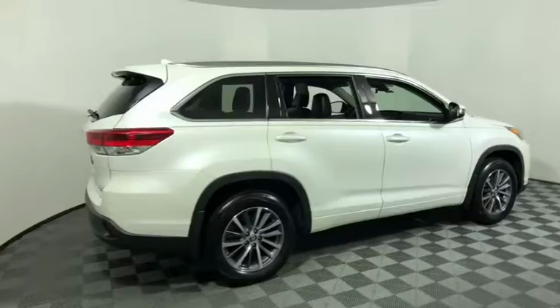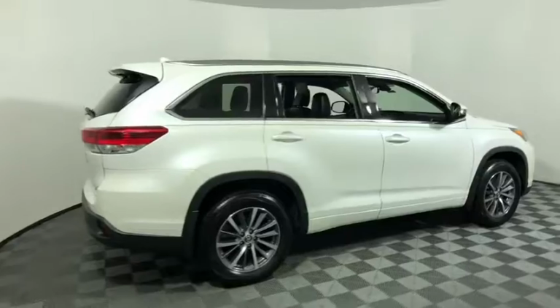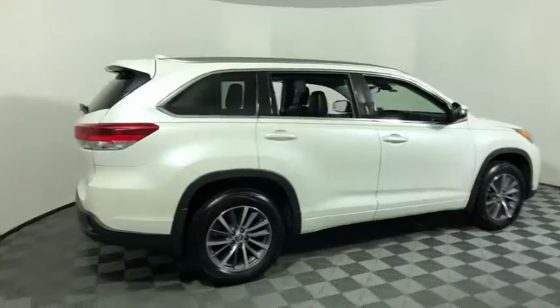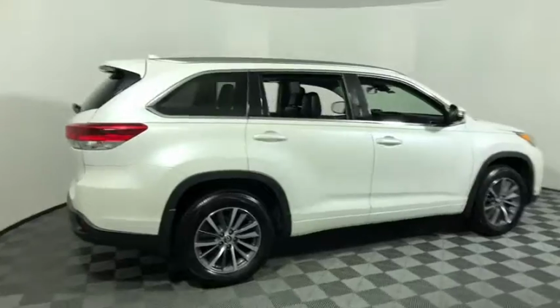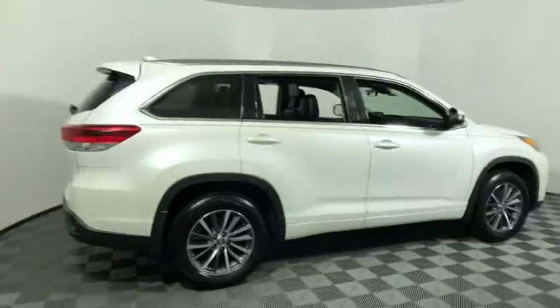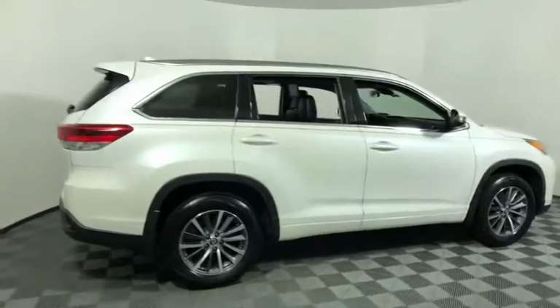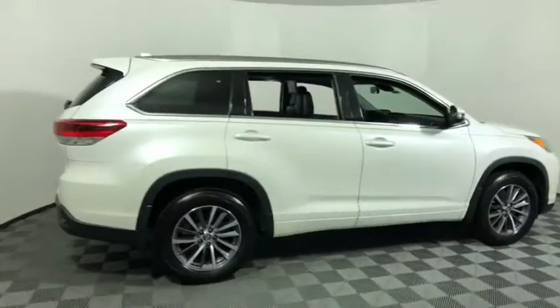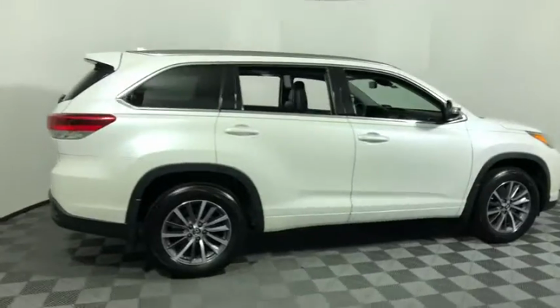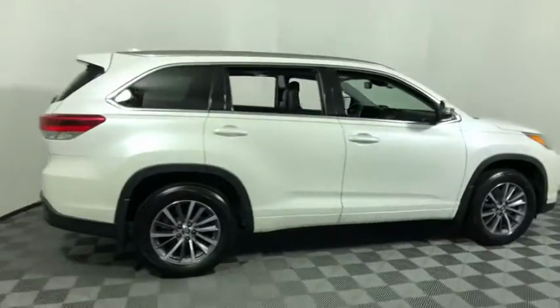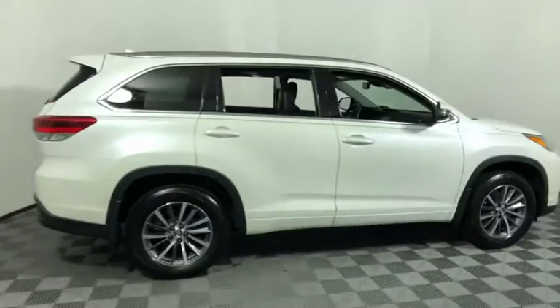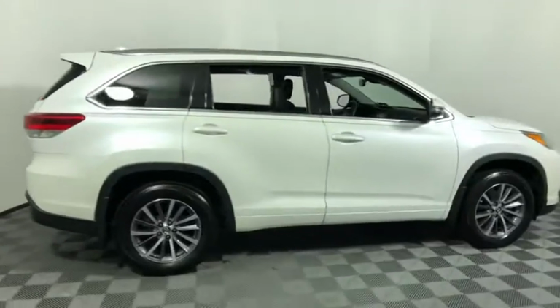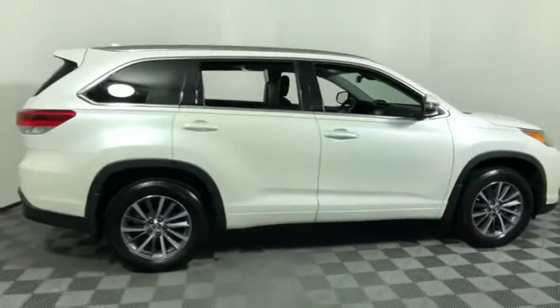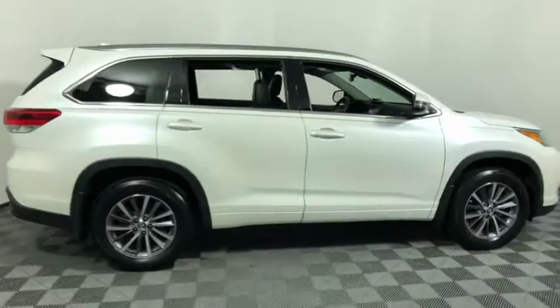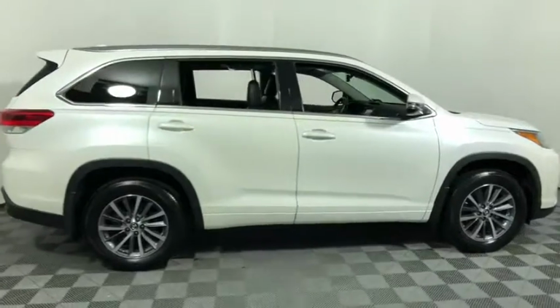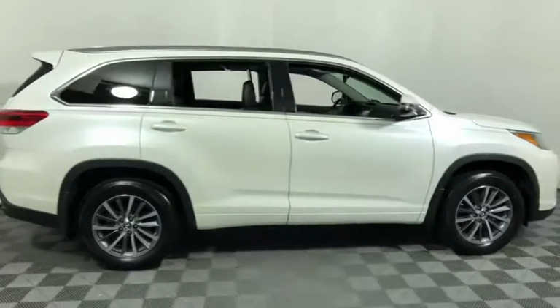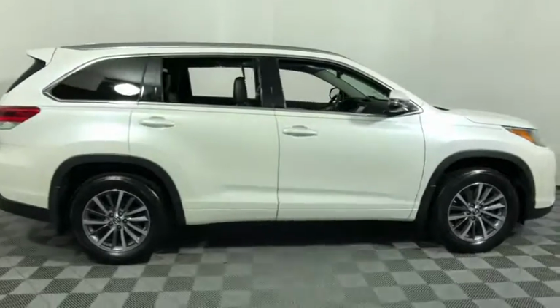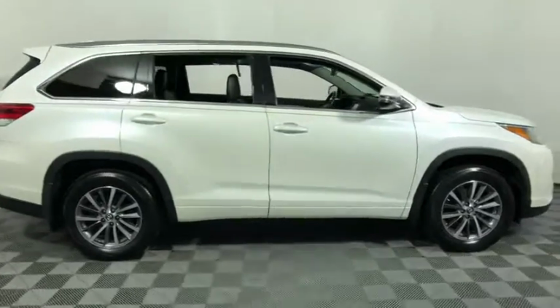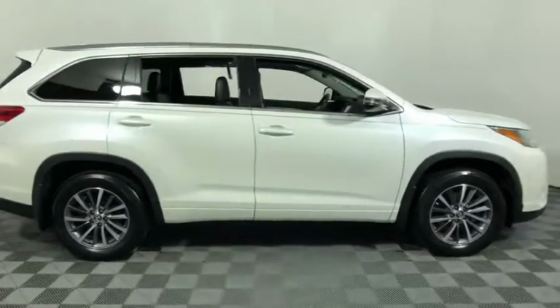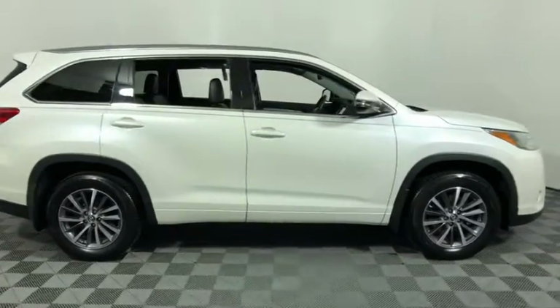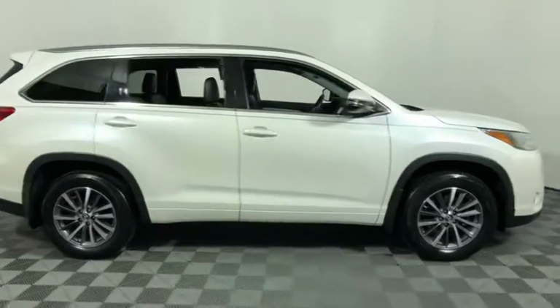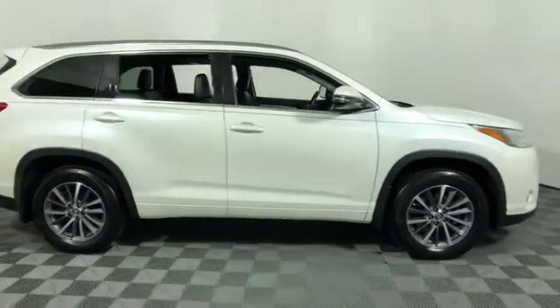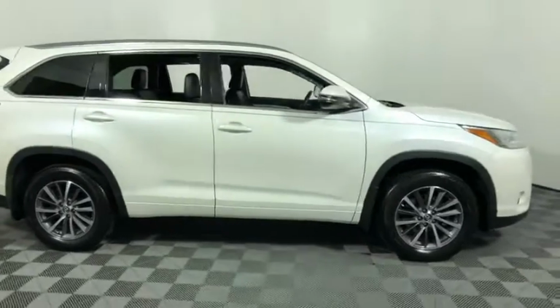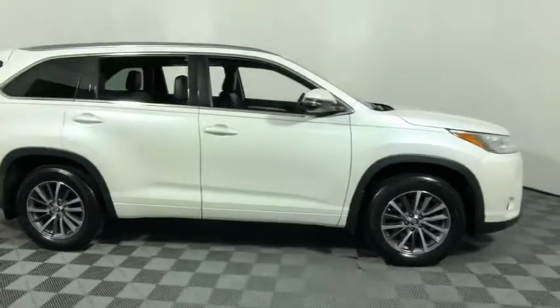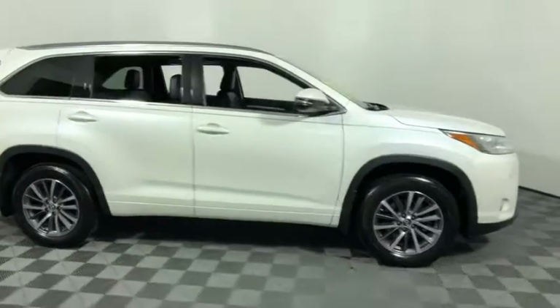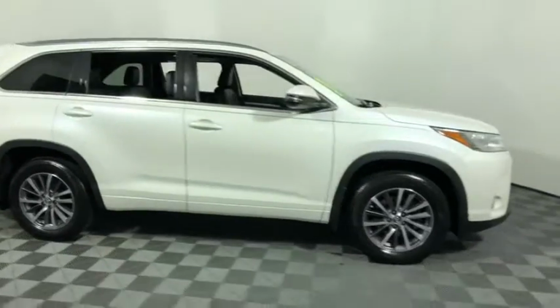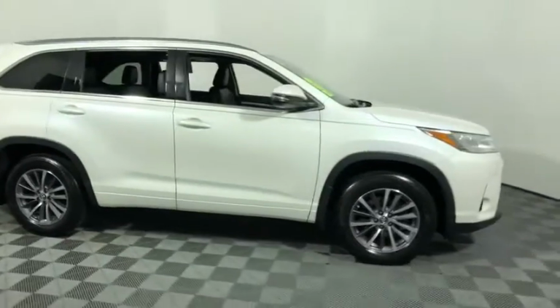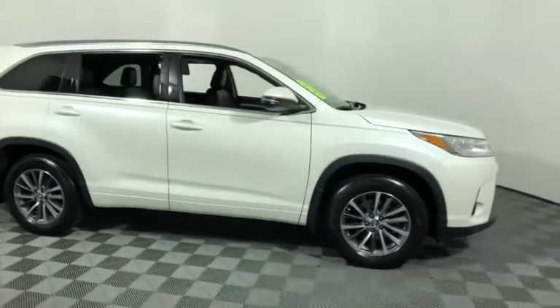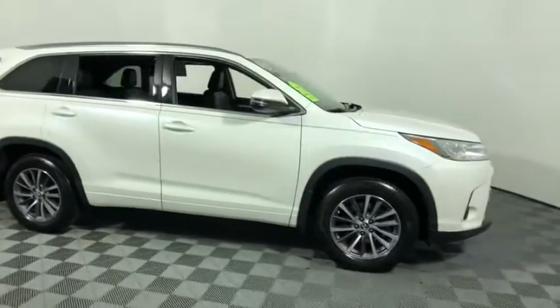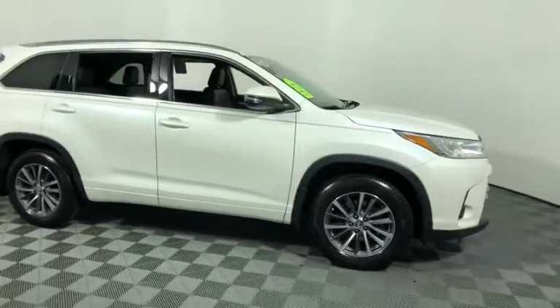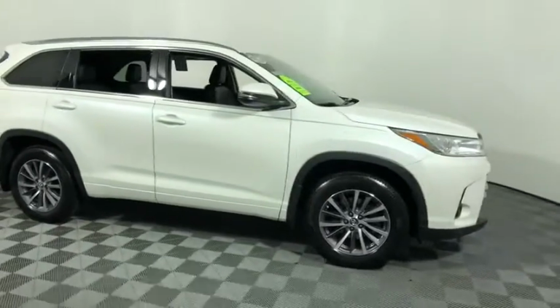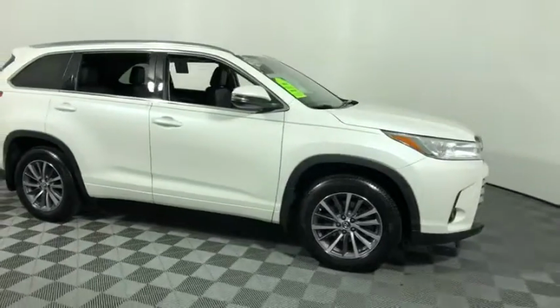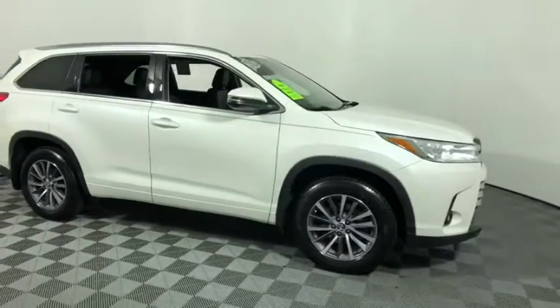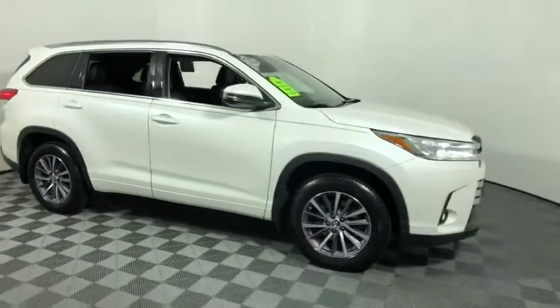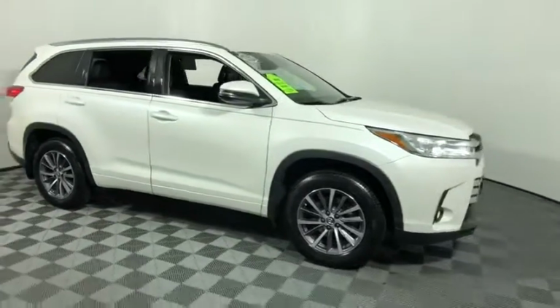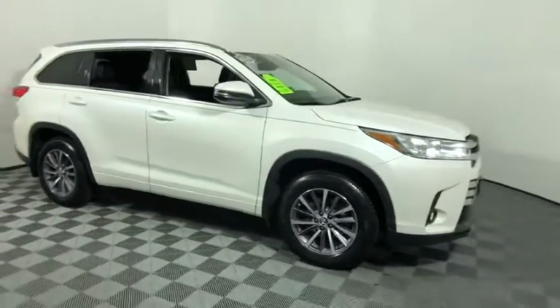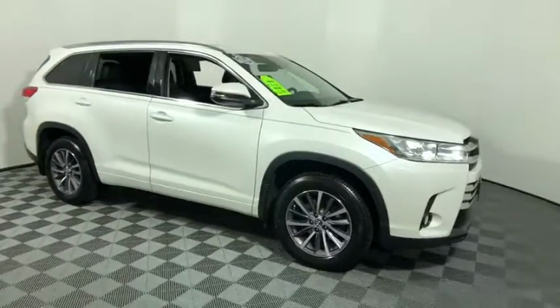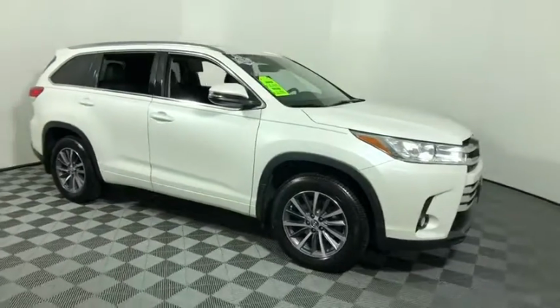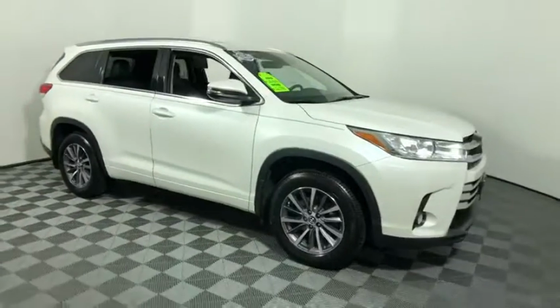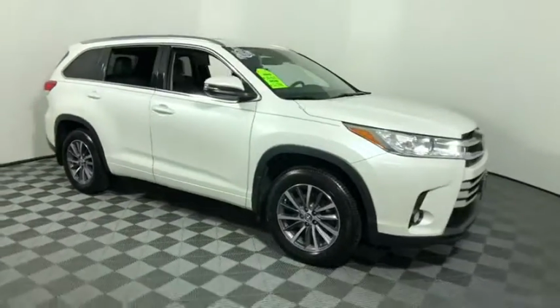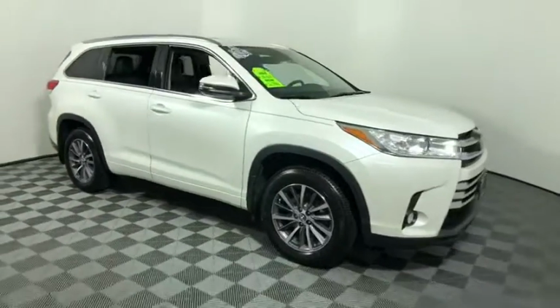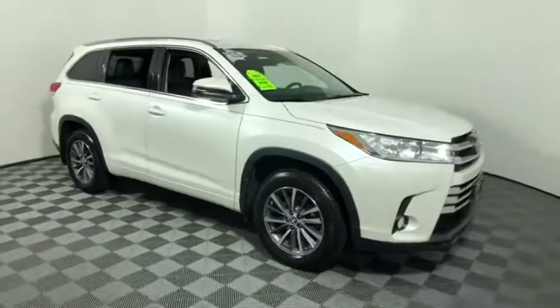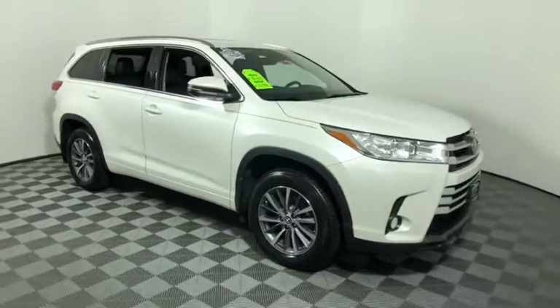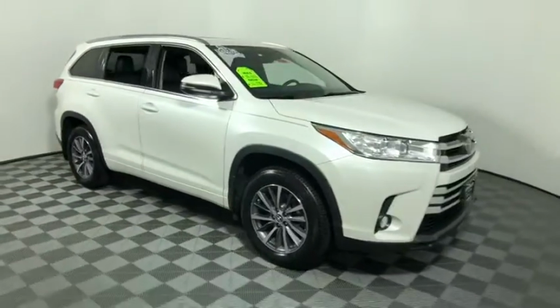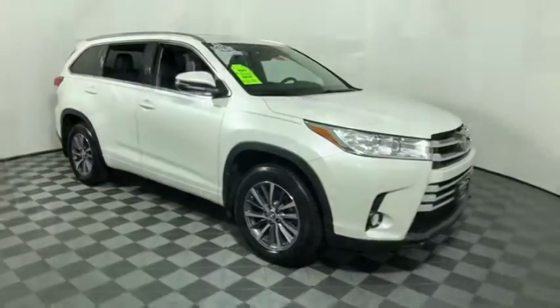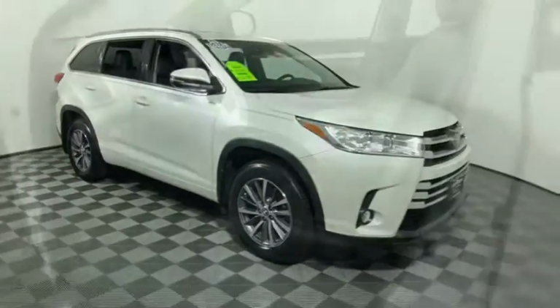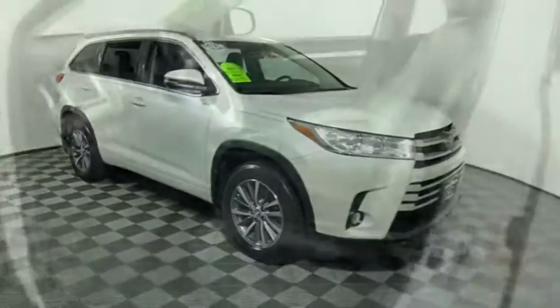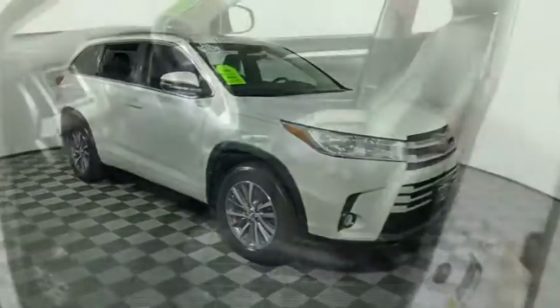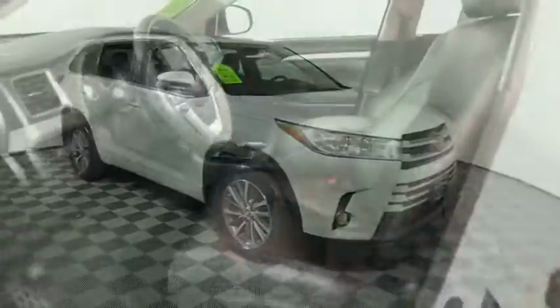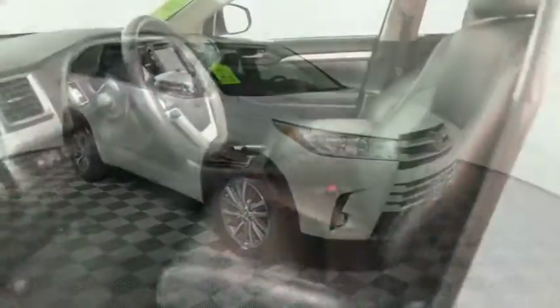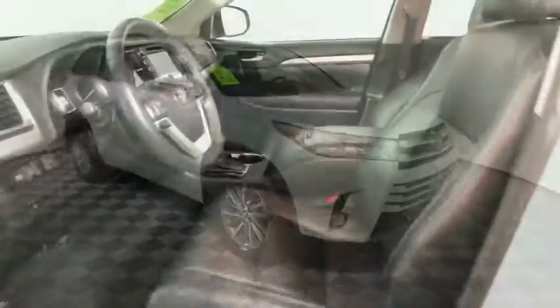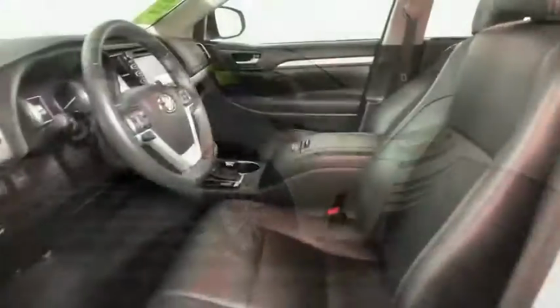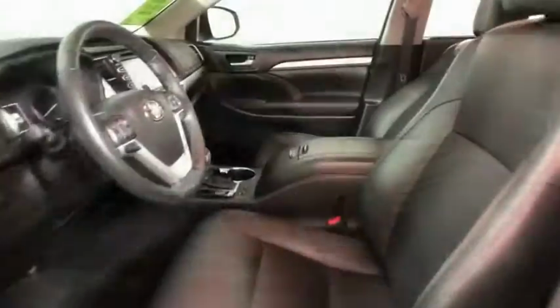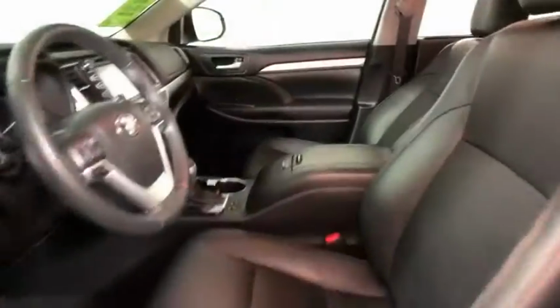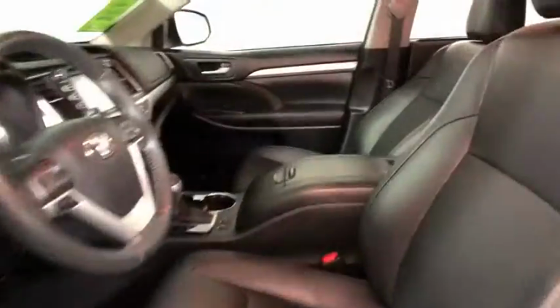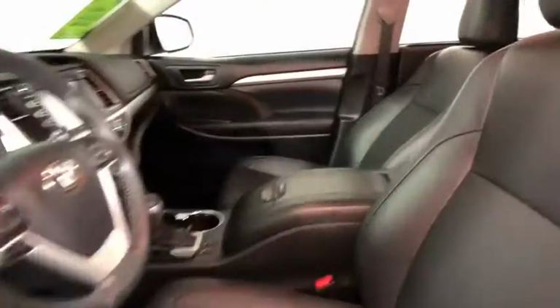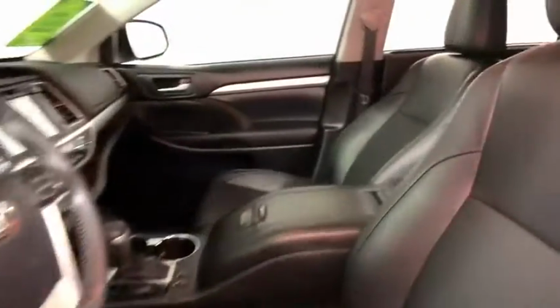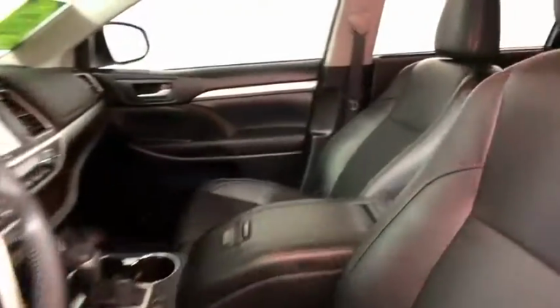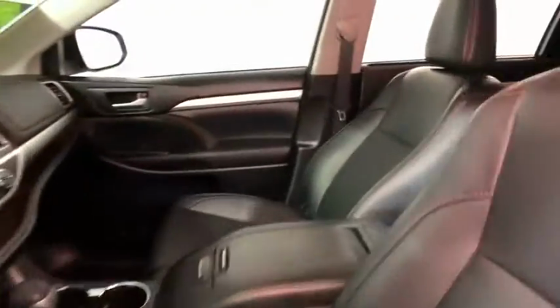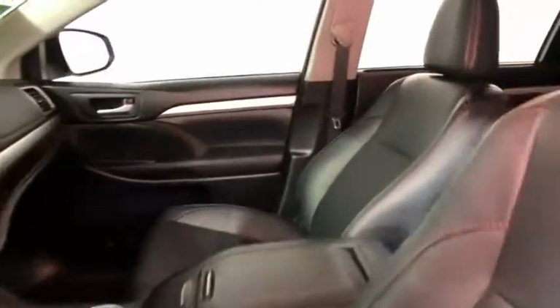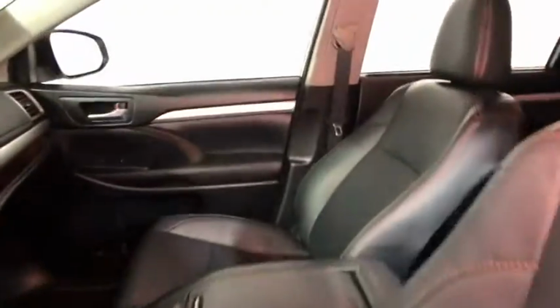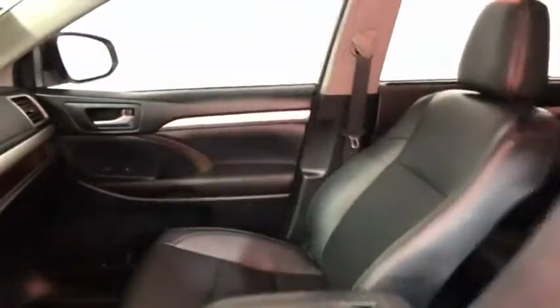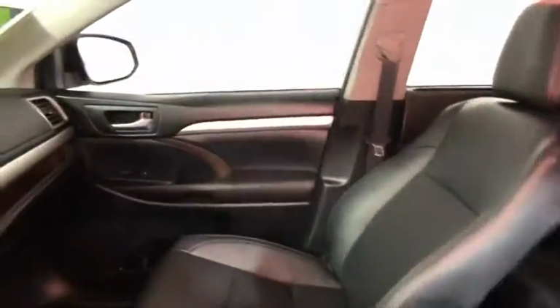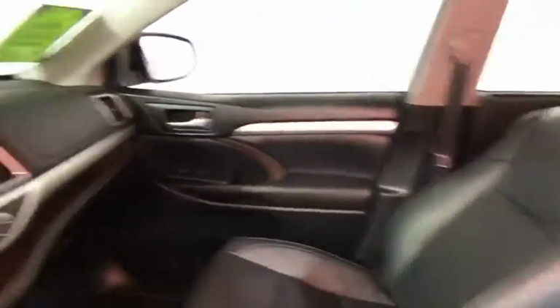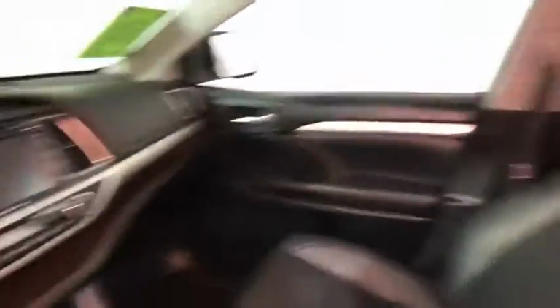Looking for the right vehicle? Check out the 2017 Toyota Highlander. The Highlander is the SUV that's thought of everything.